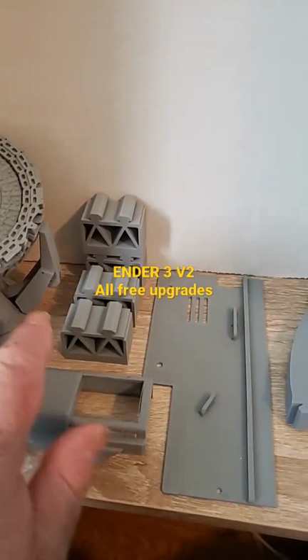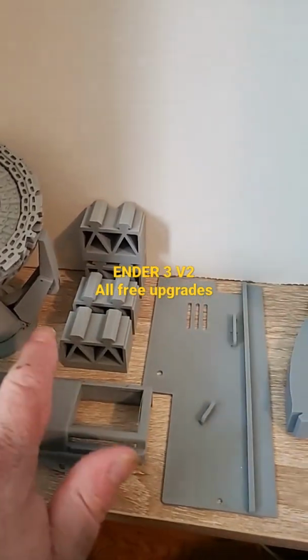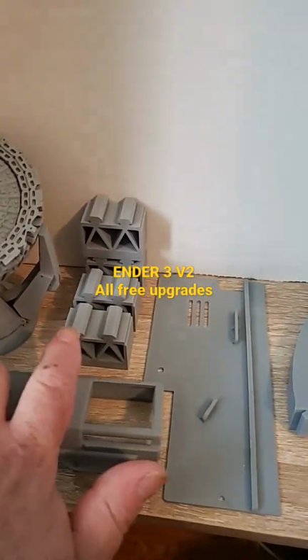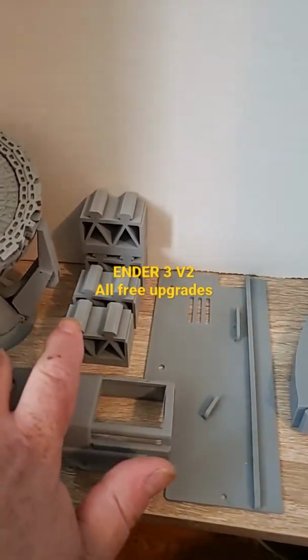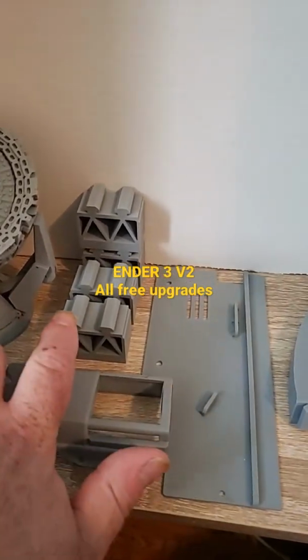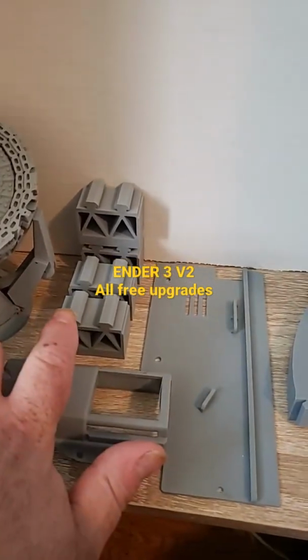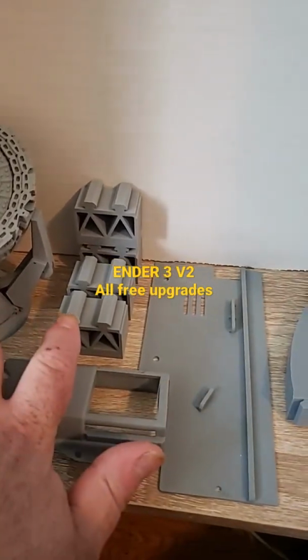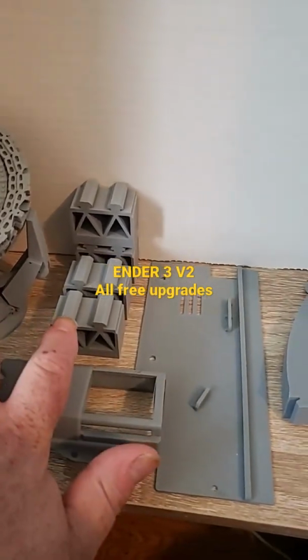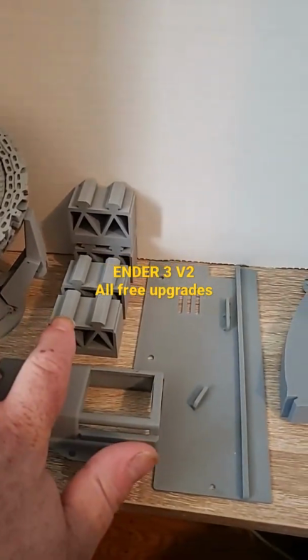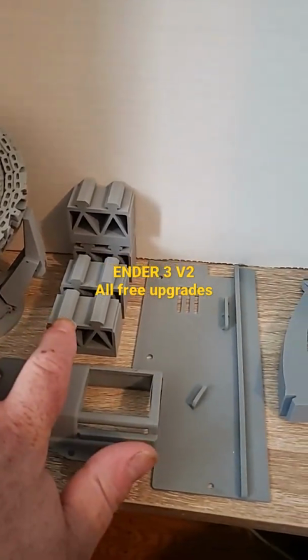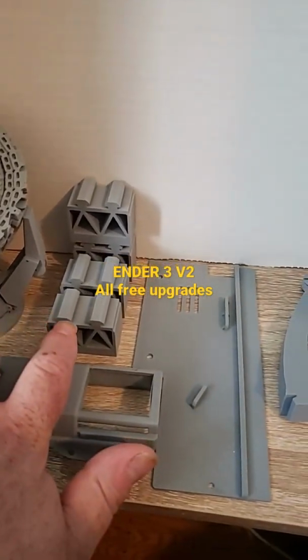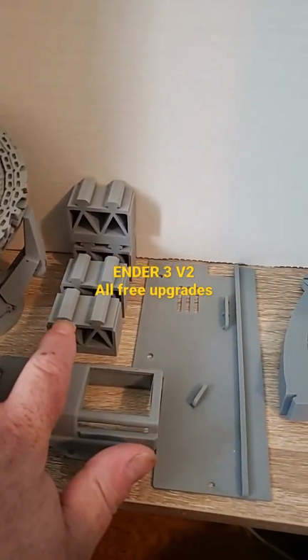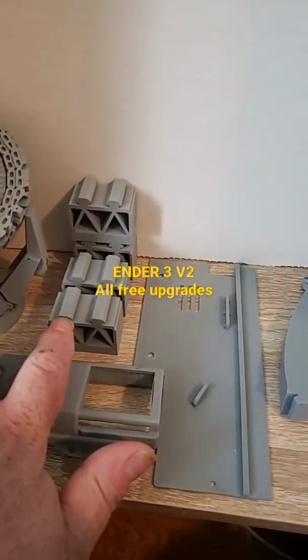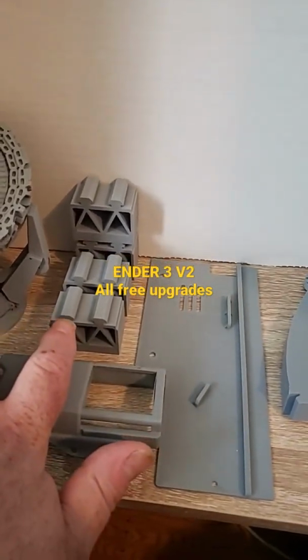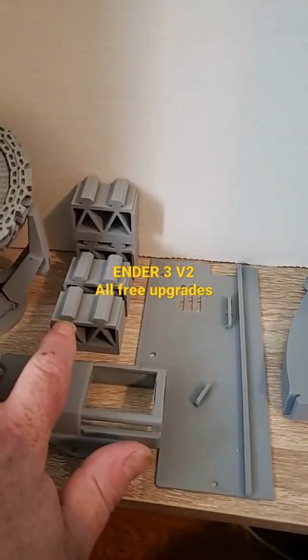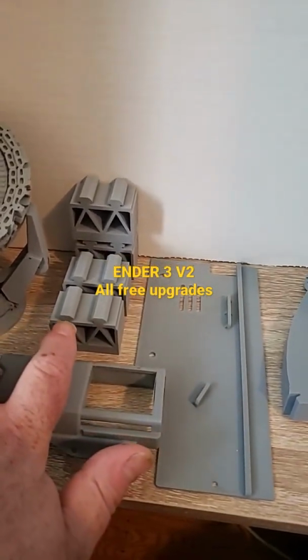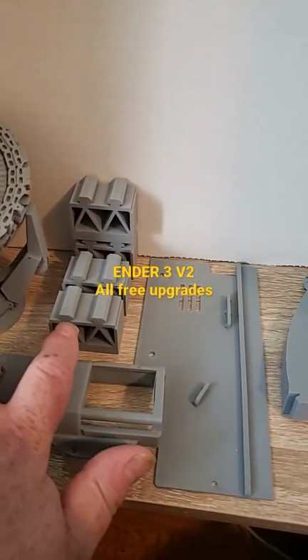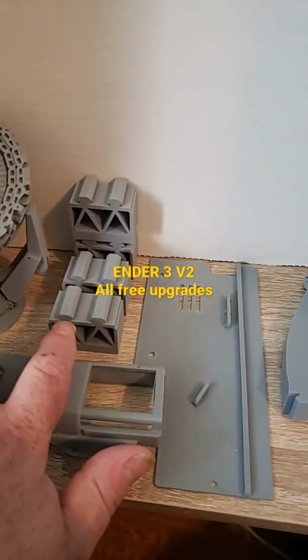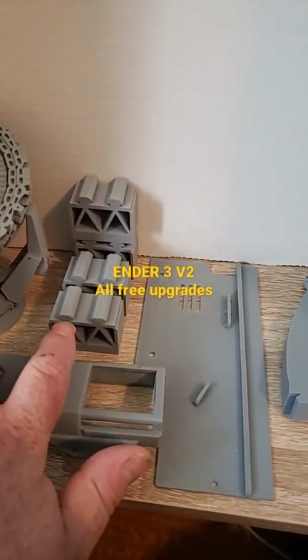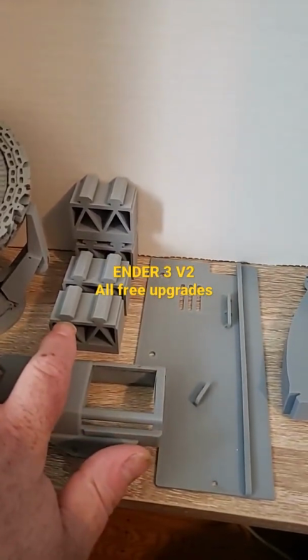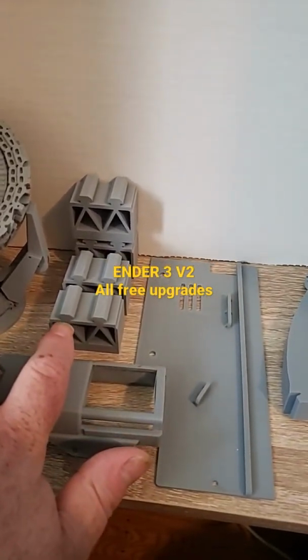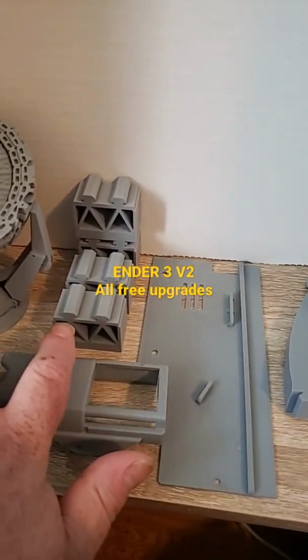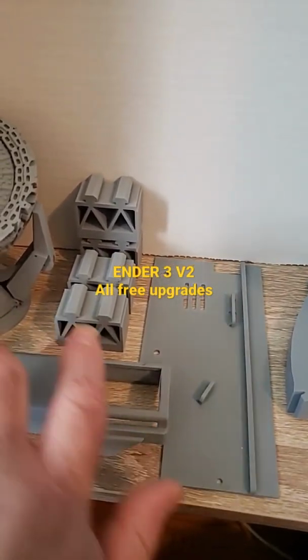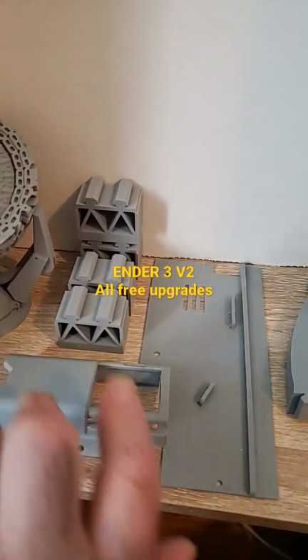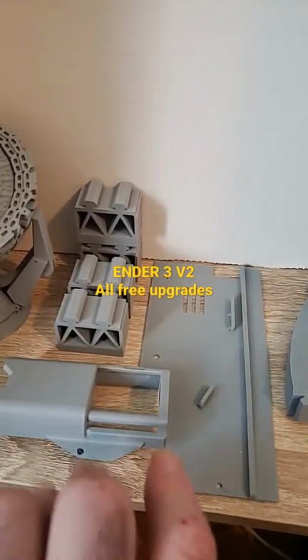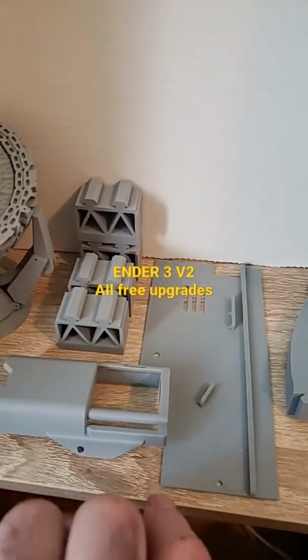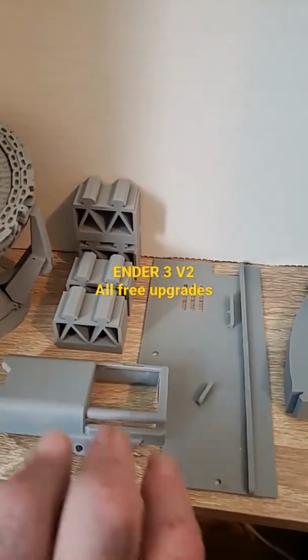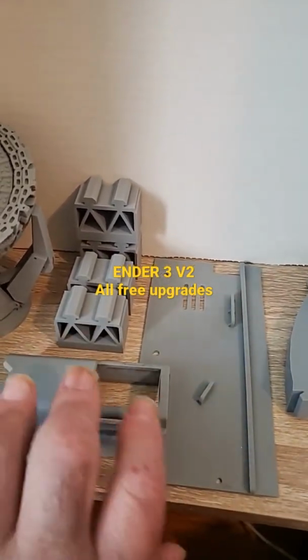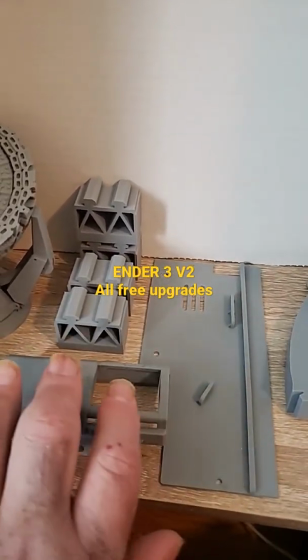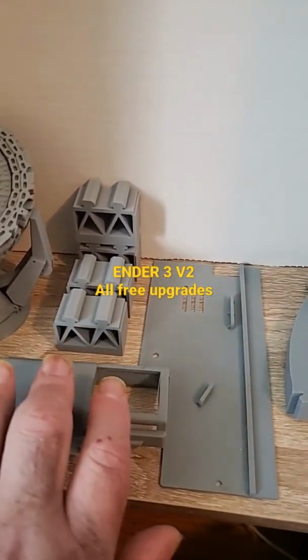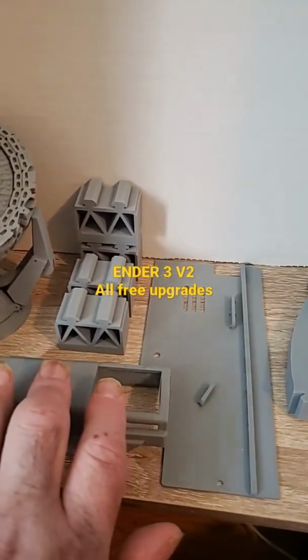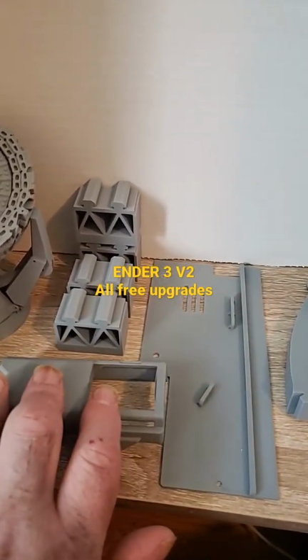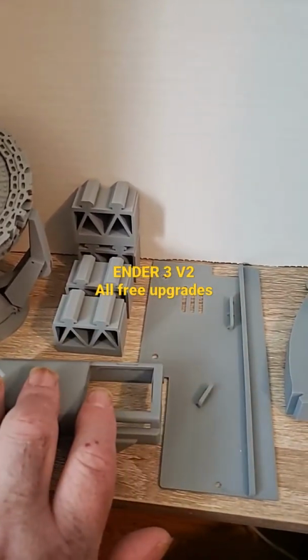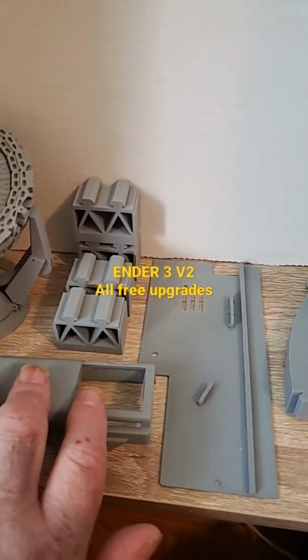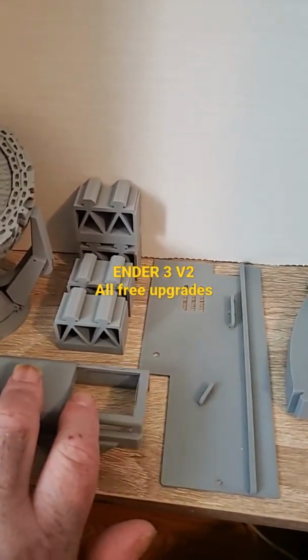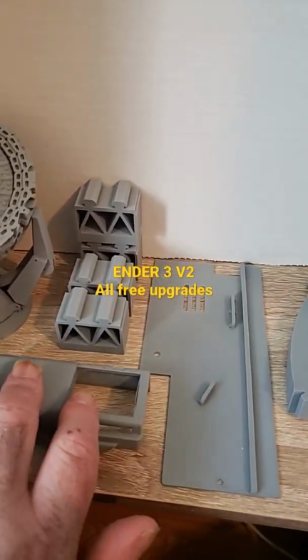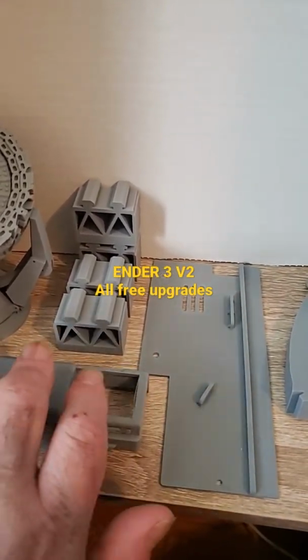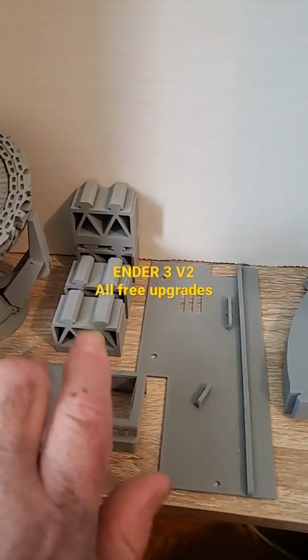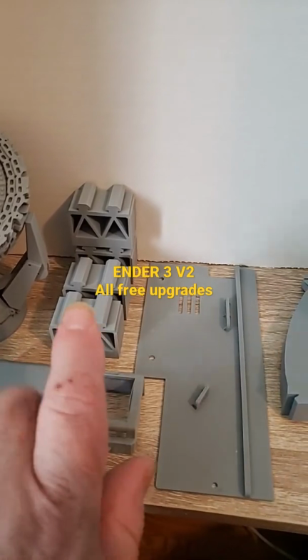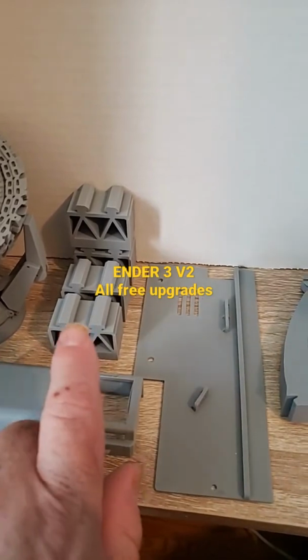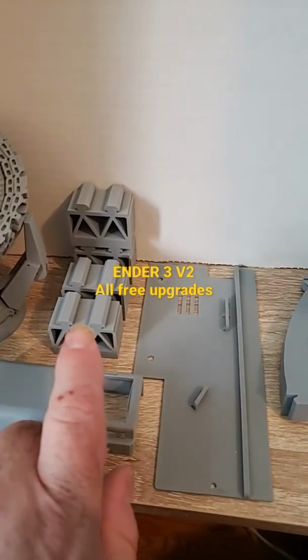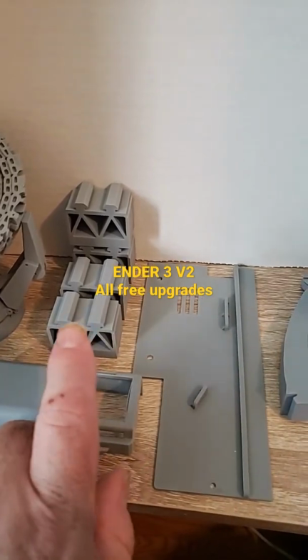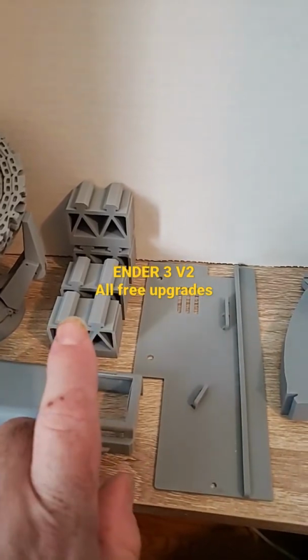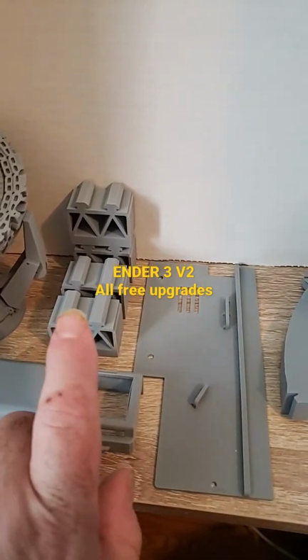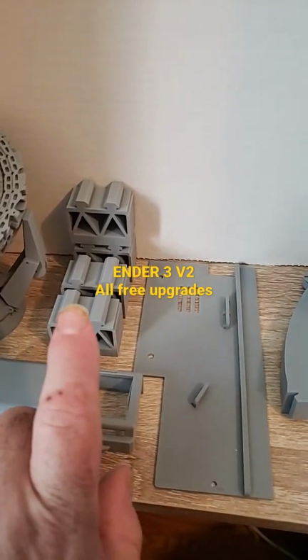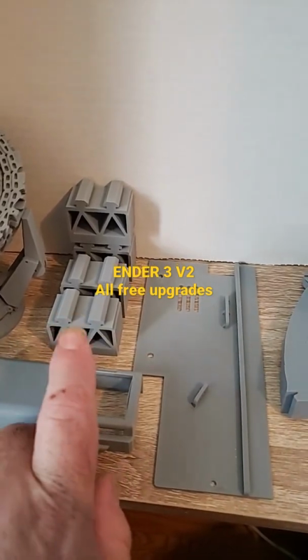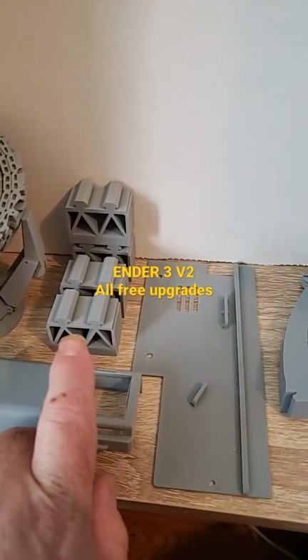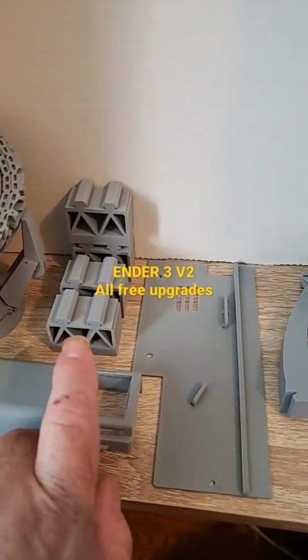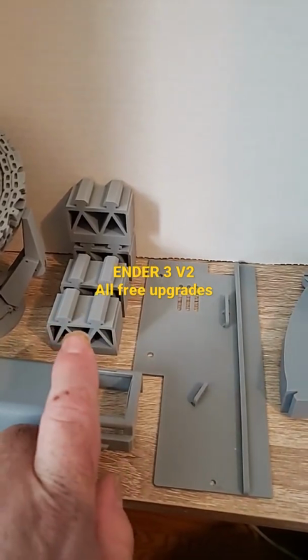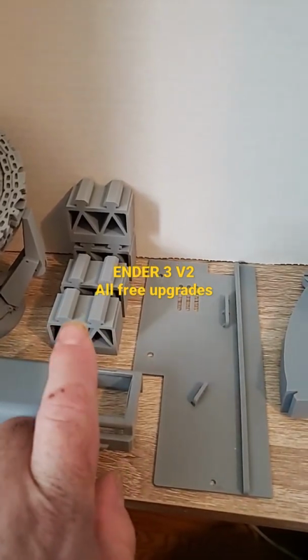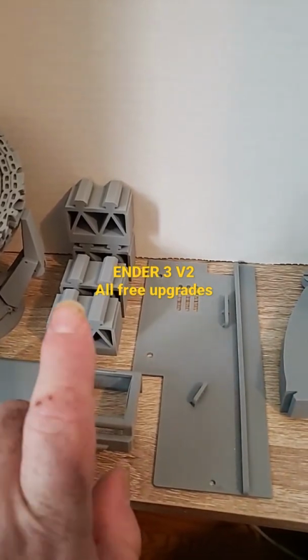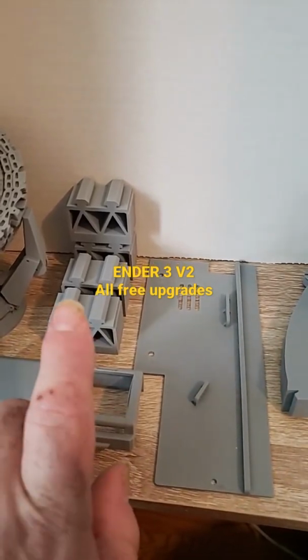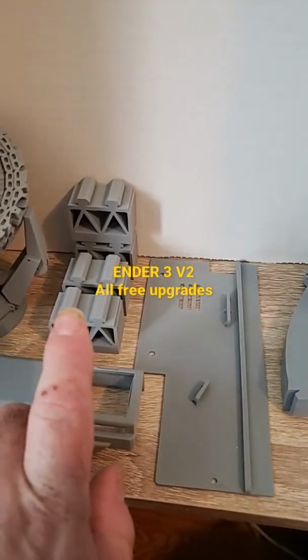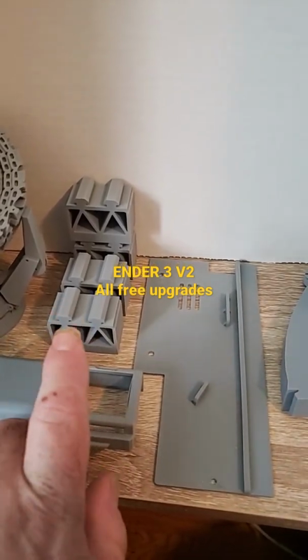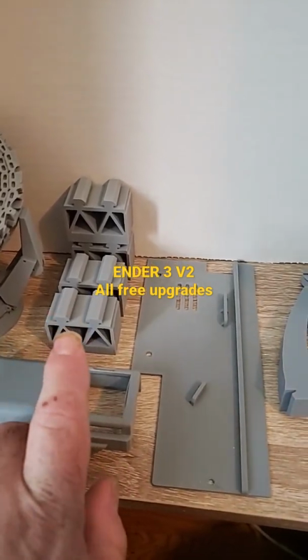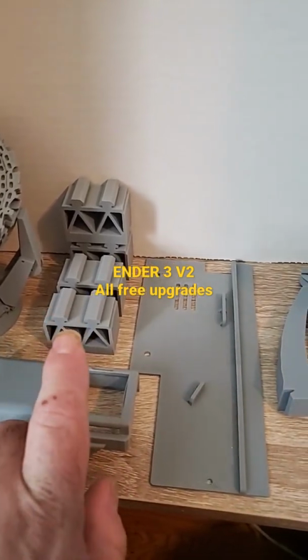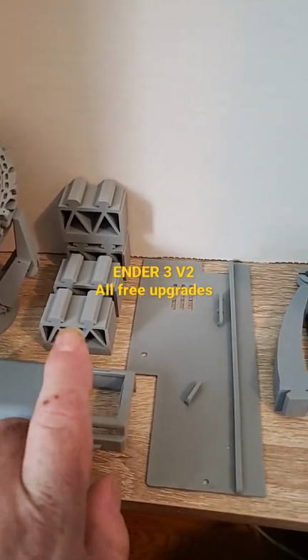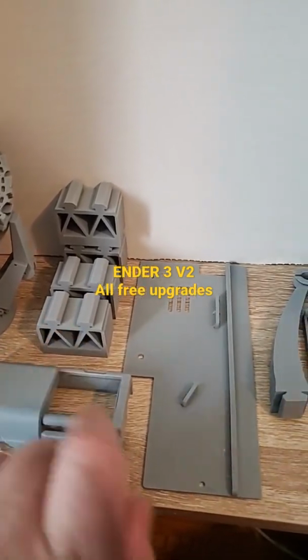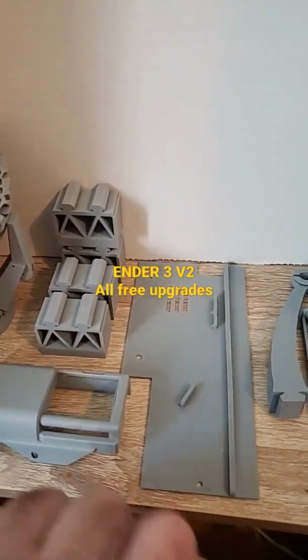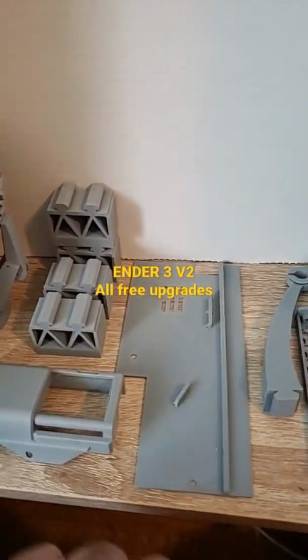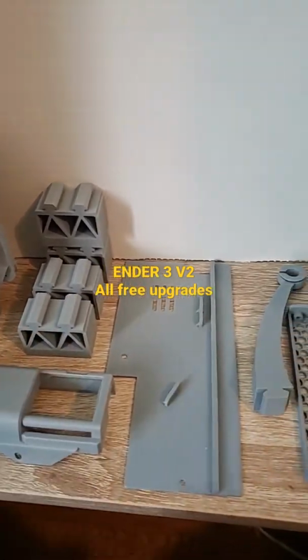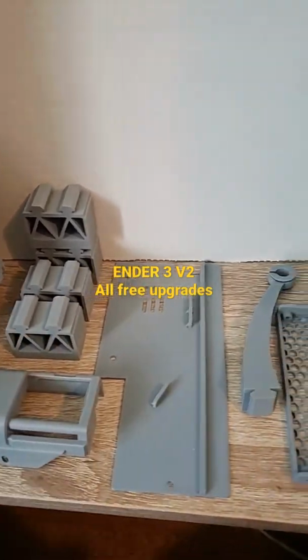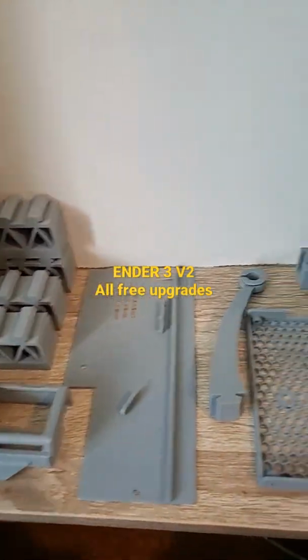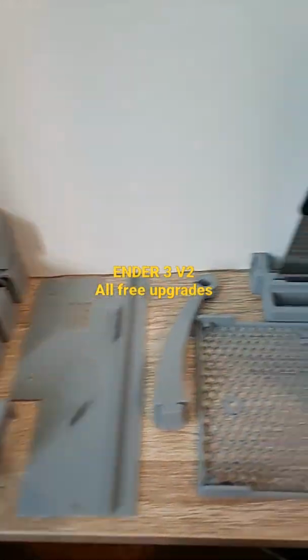These are your 35mm leg risers right here that you're going to be using, which use the stock feet and the stock mounting locations.